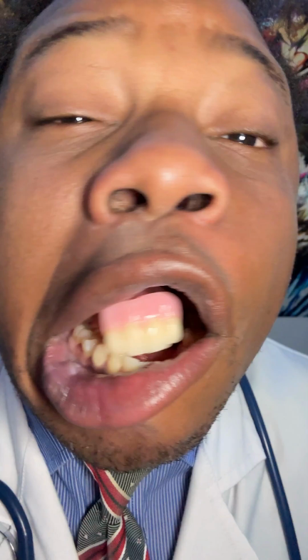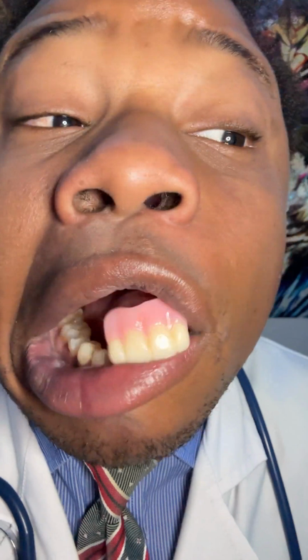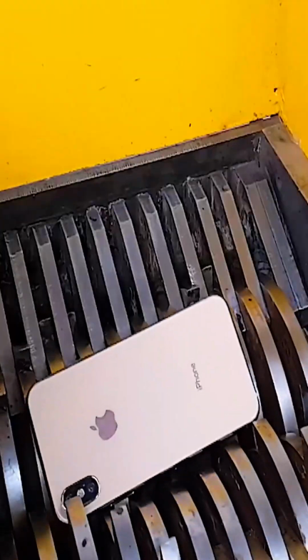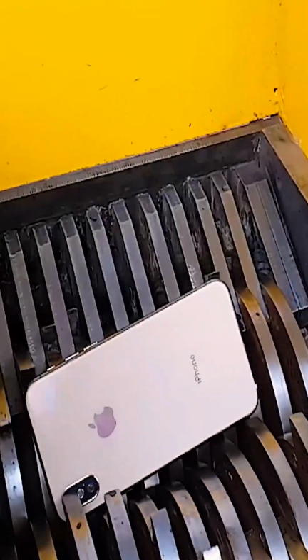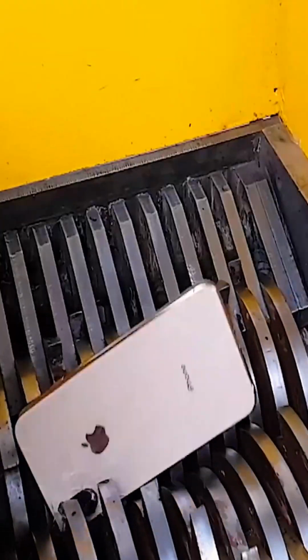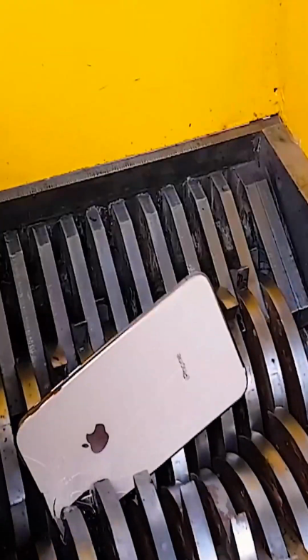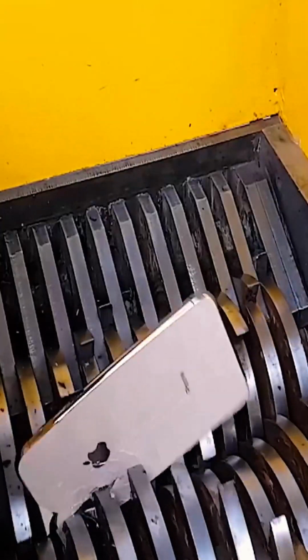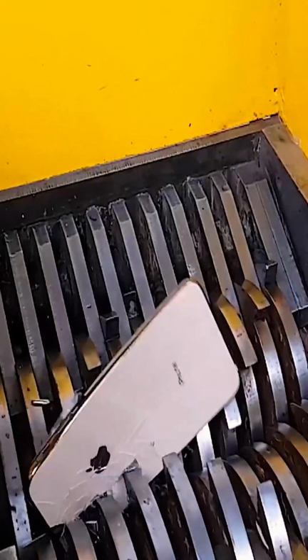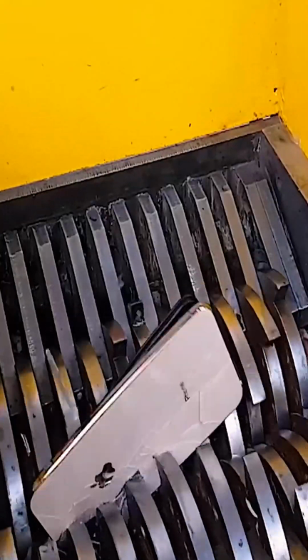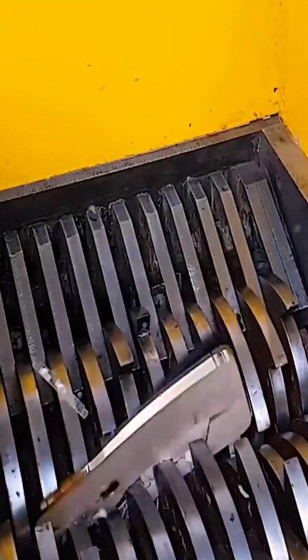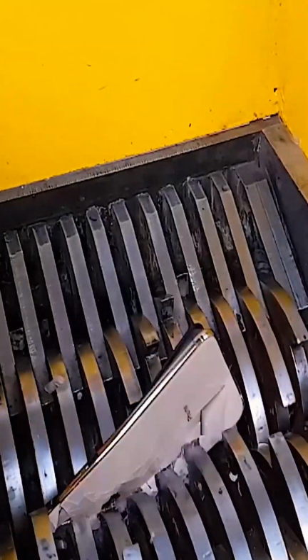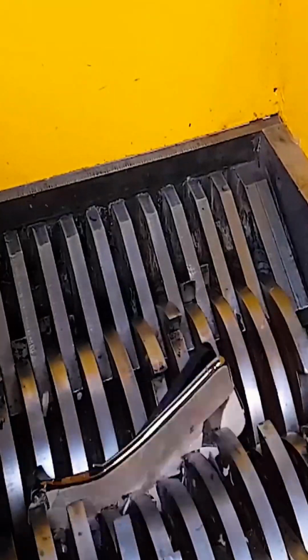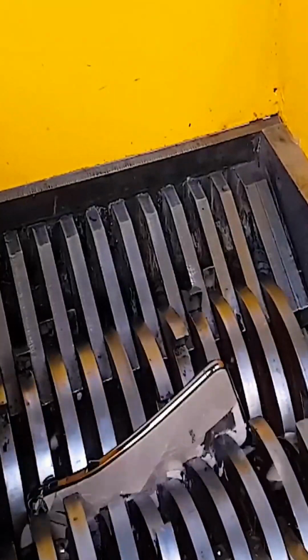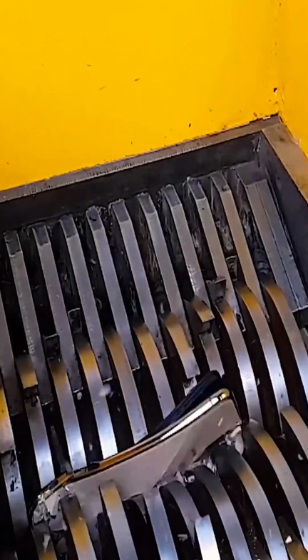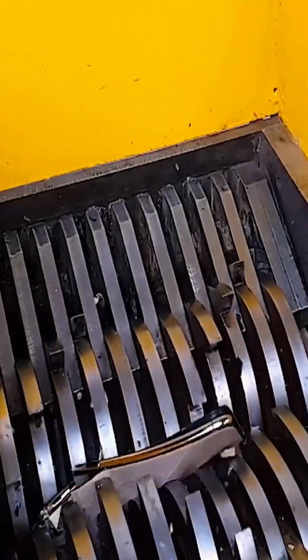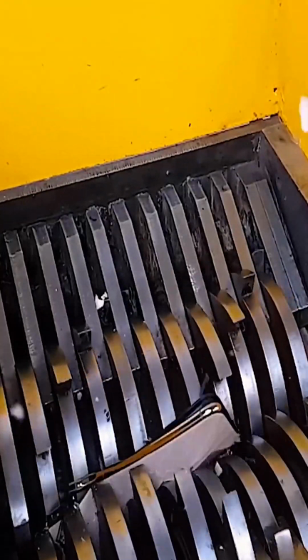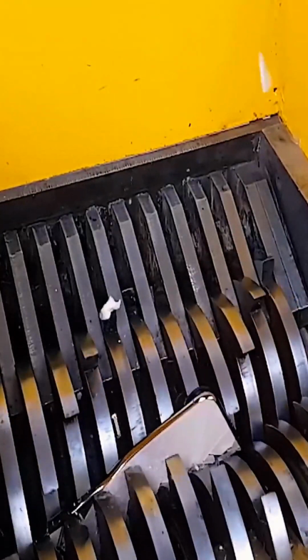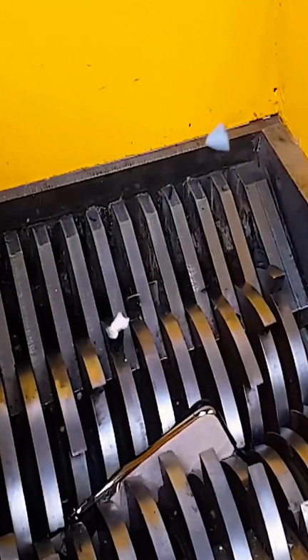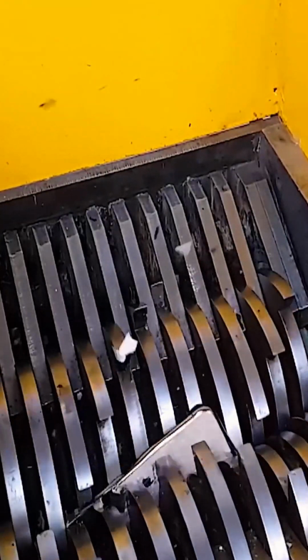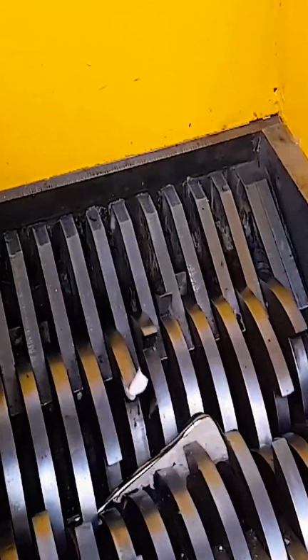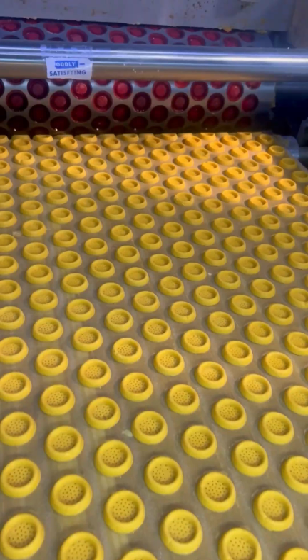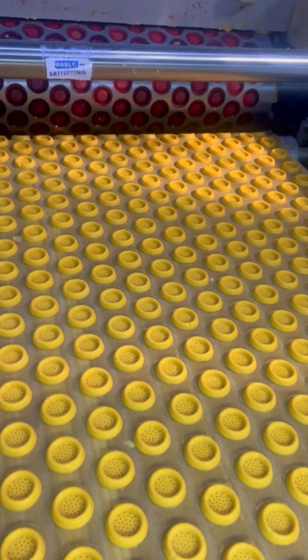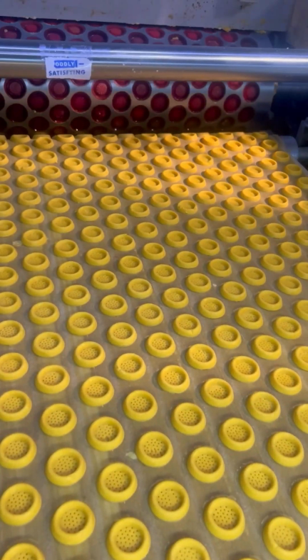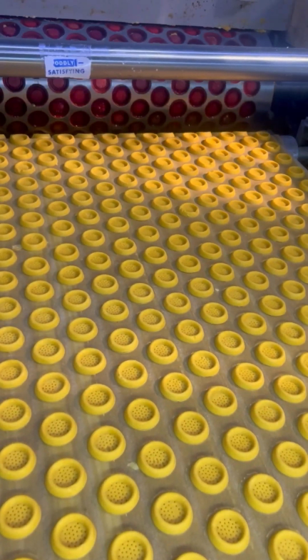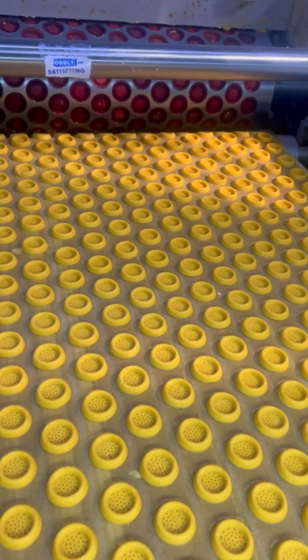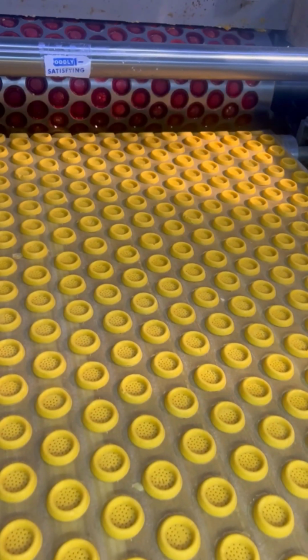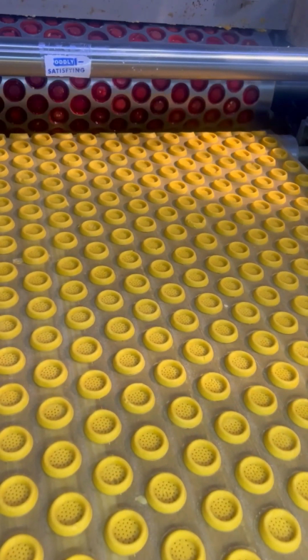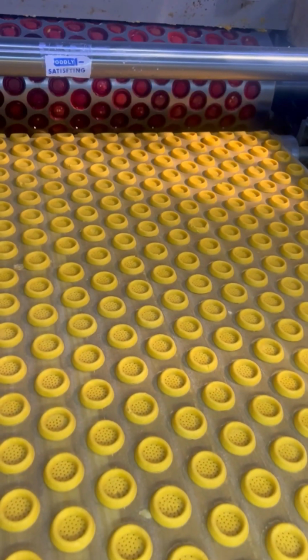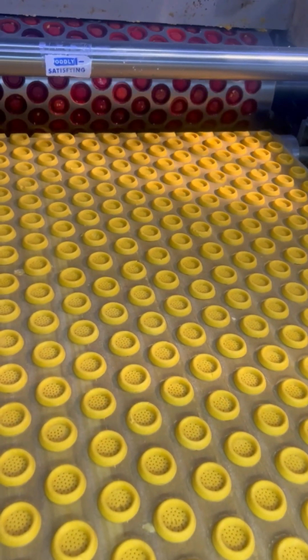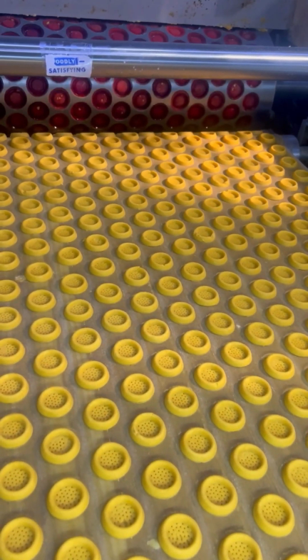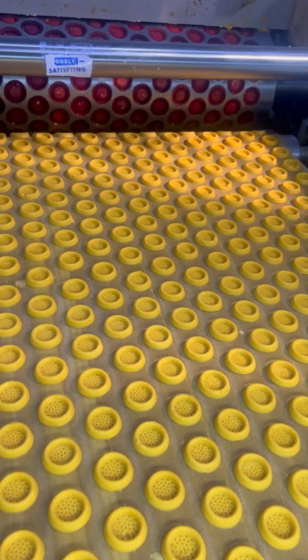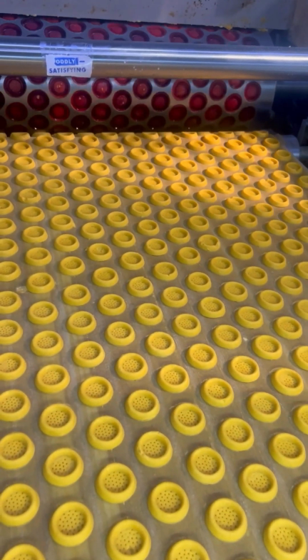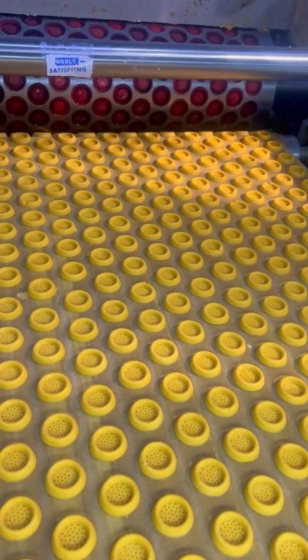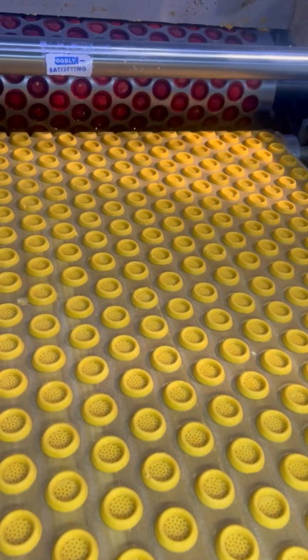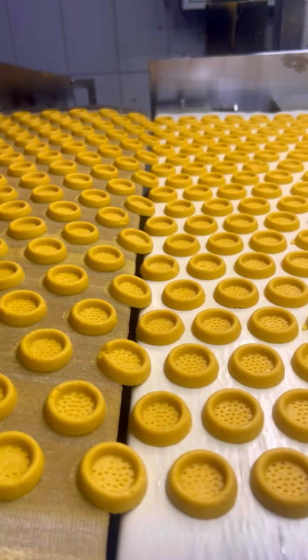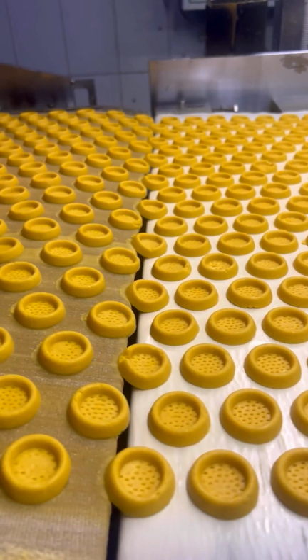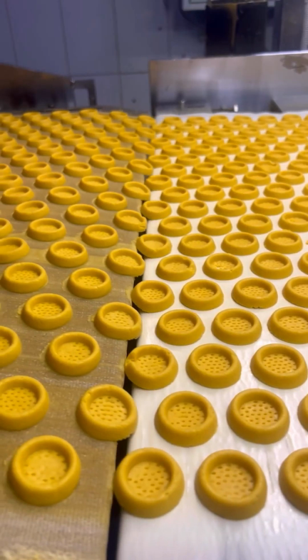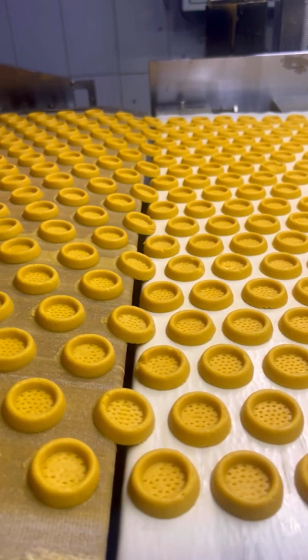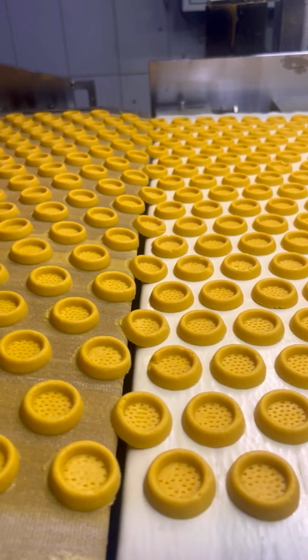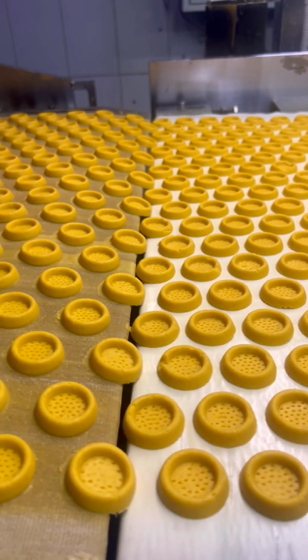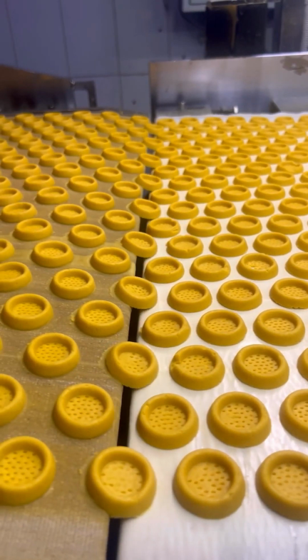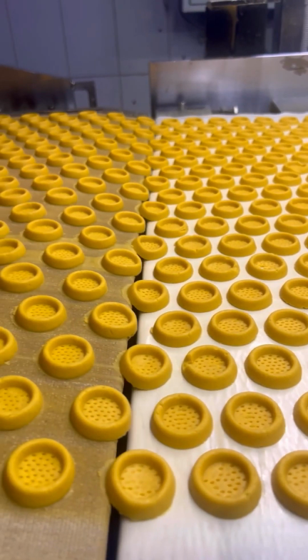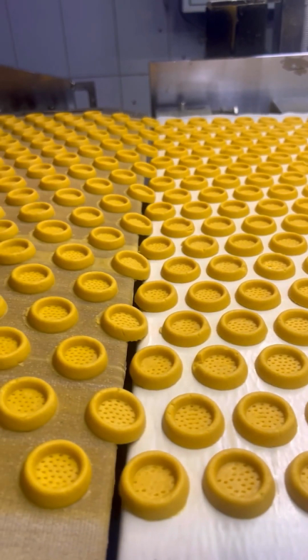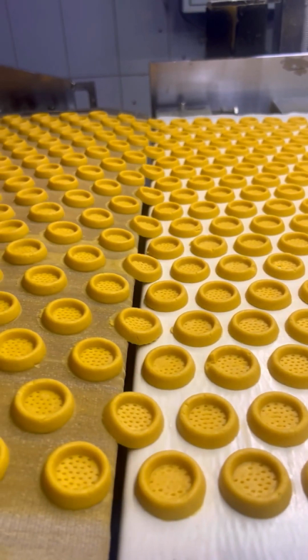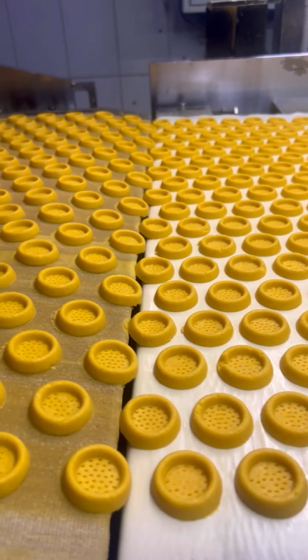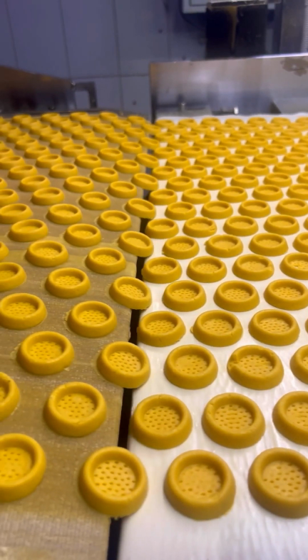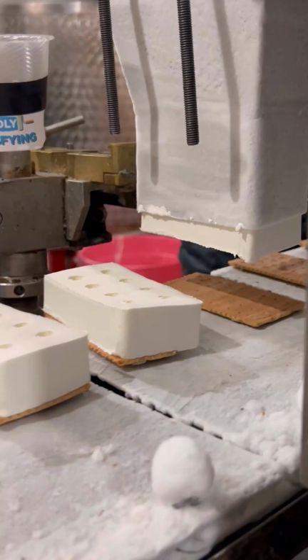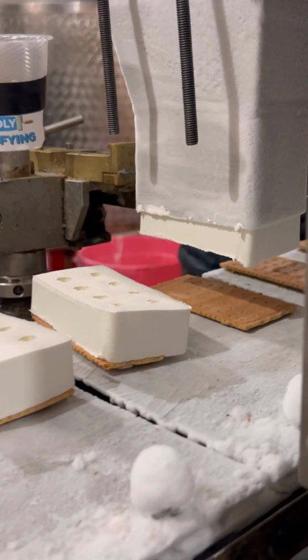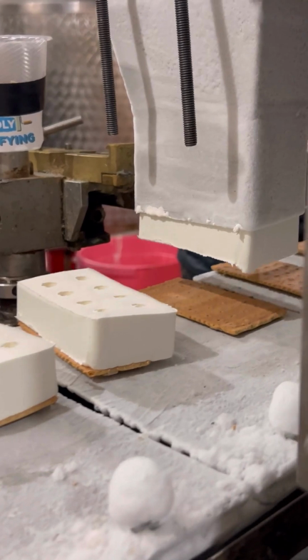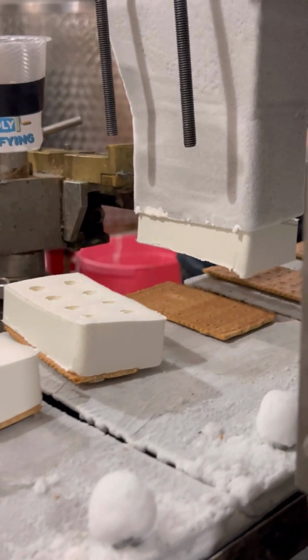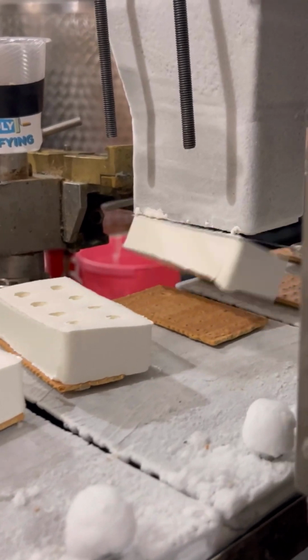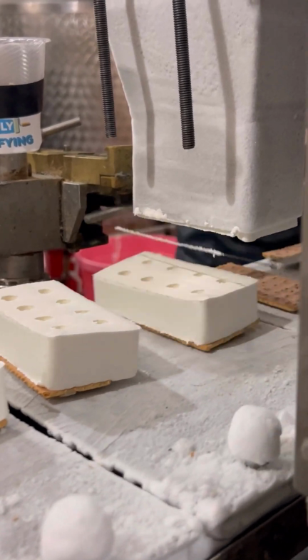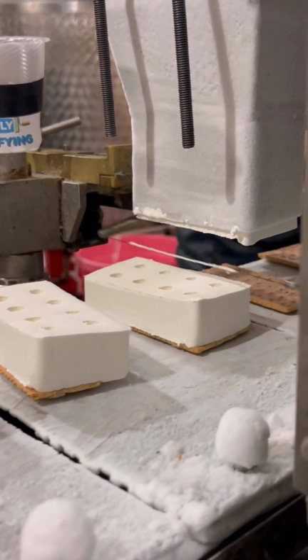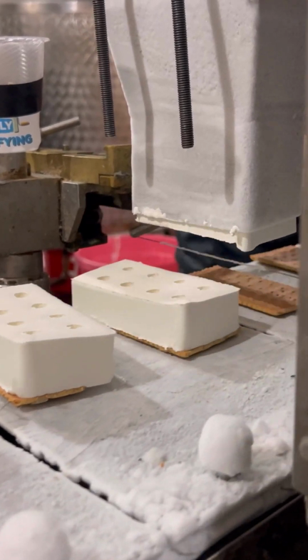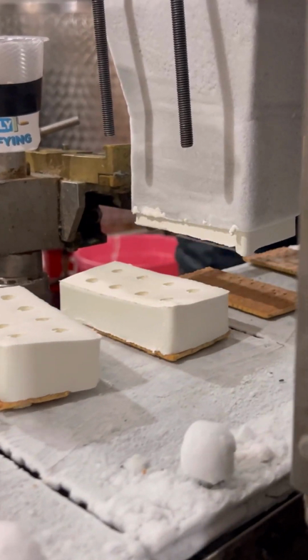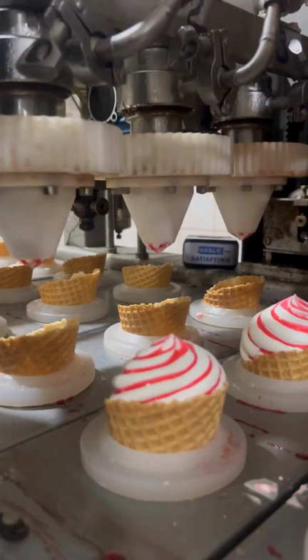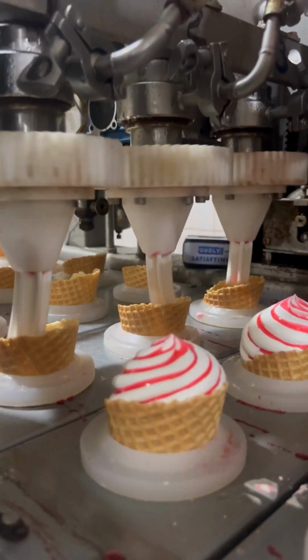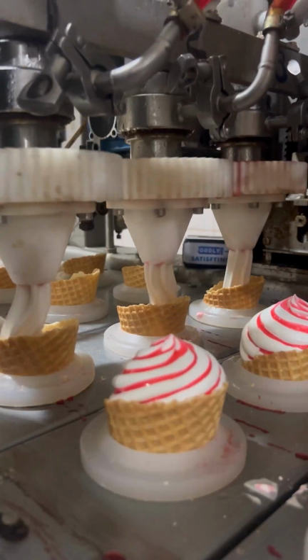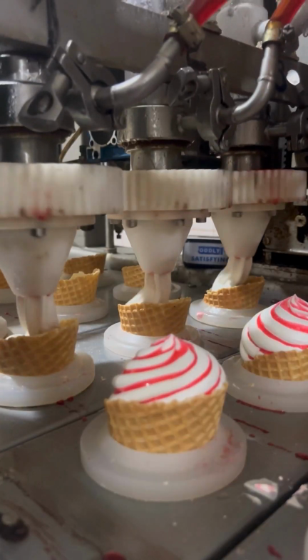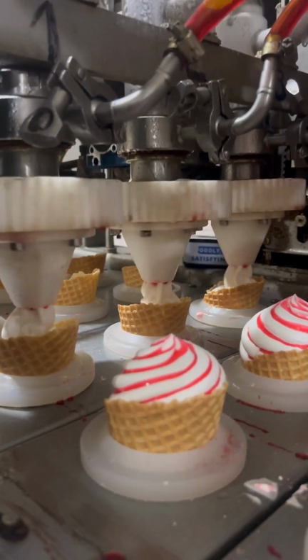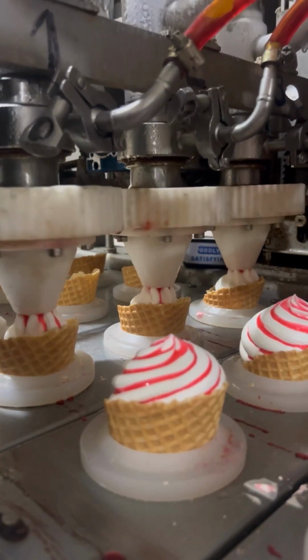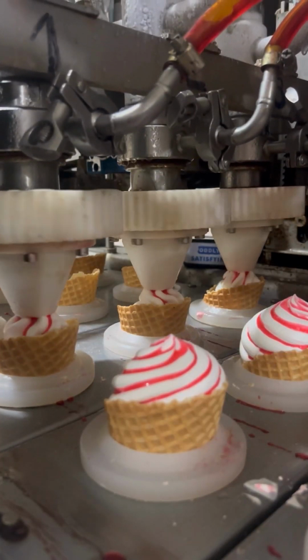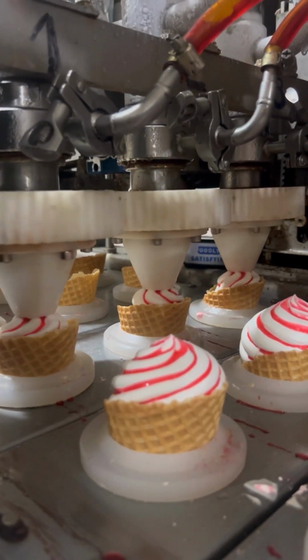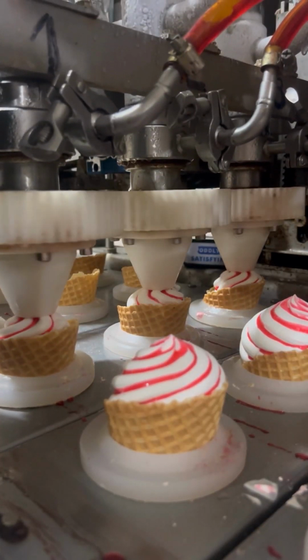The phrase 'feast your eyes' immediately excites curiosity, setting up anticipation for impressive skills.